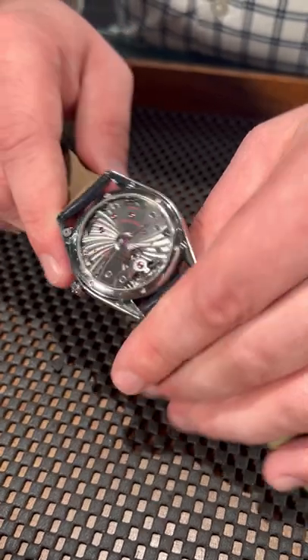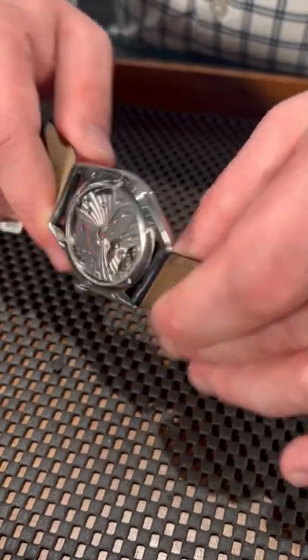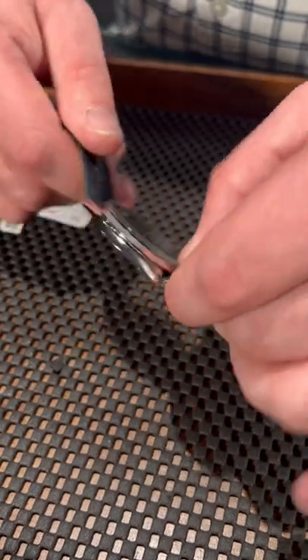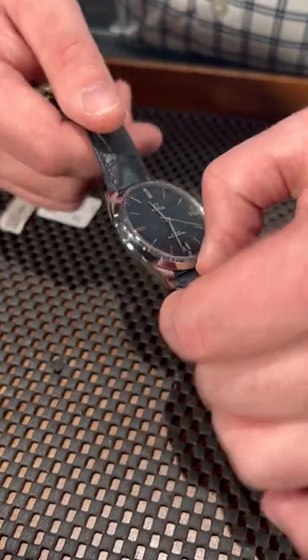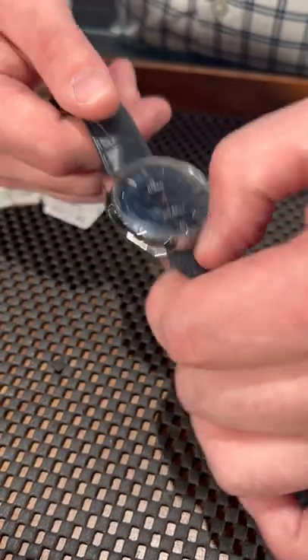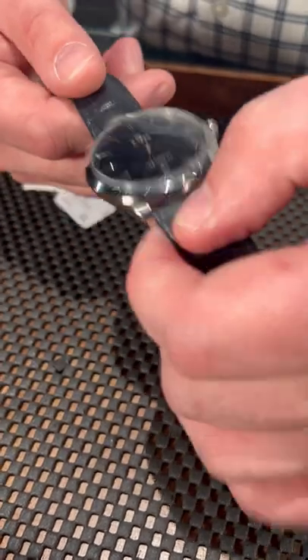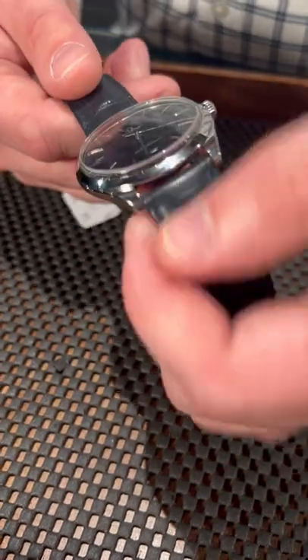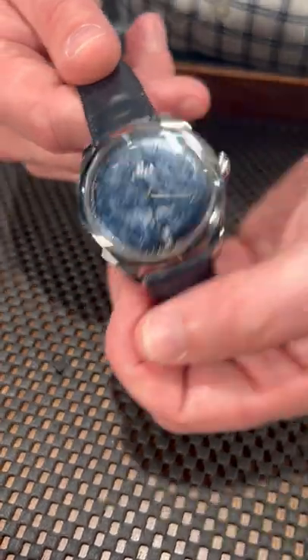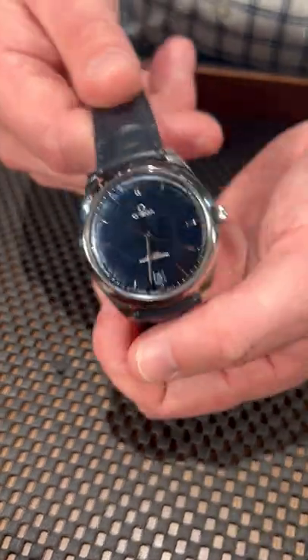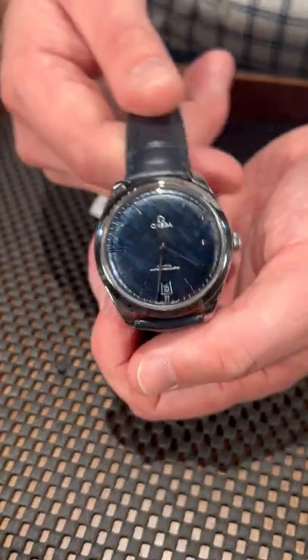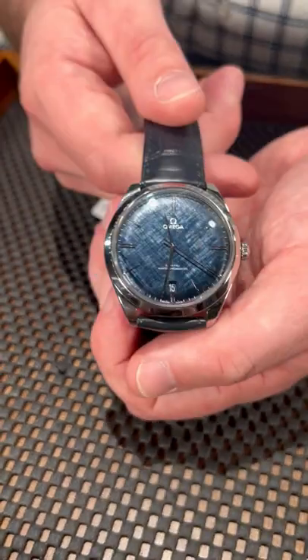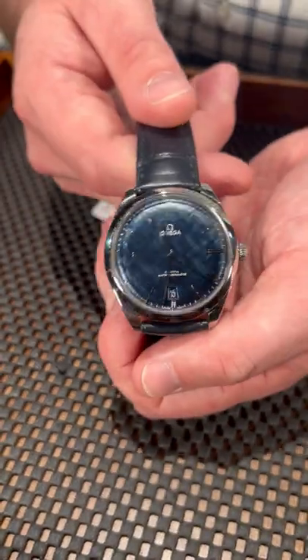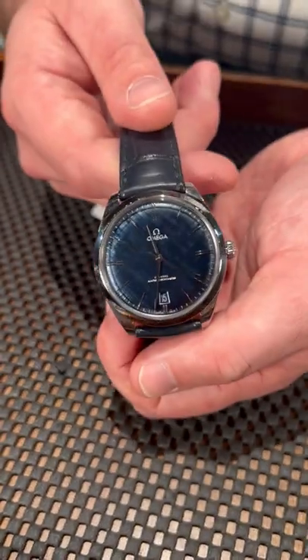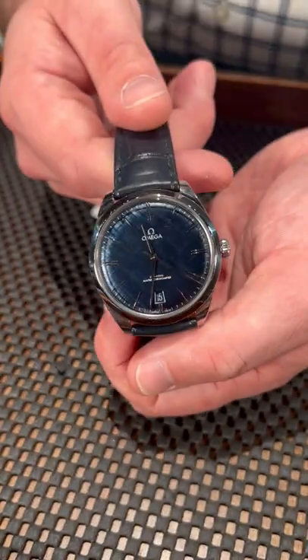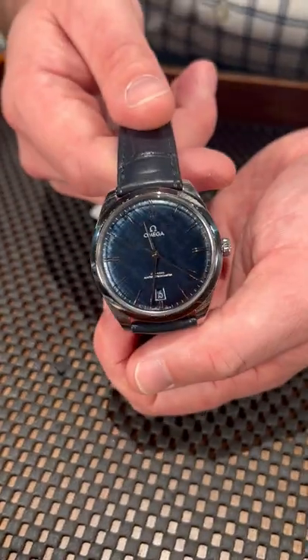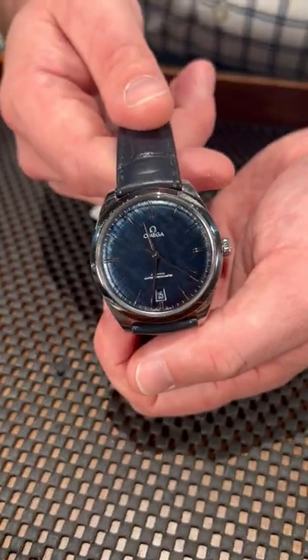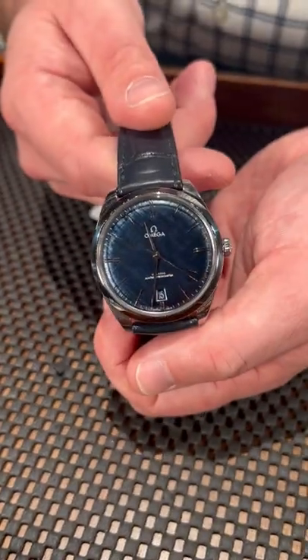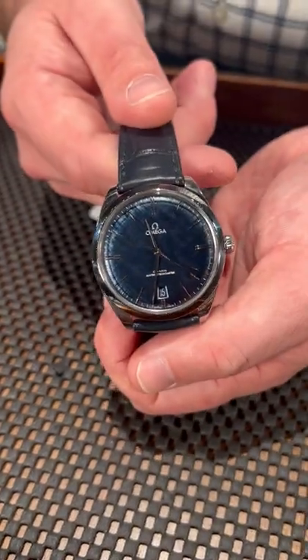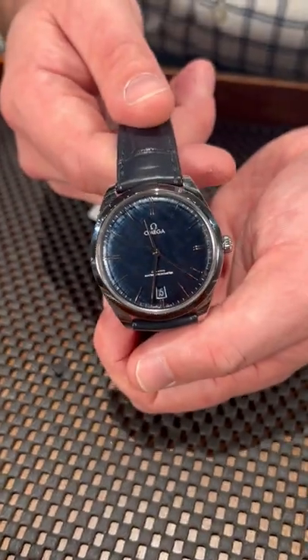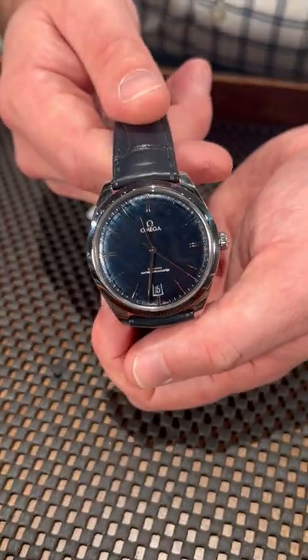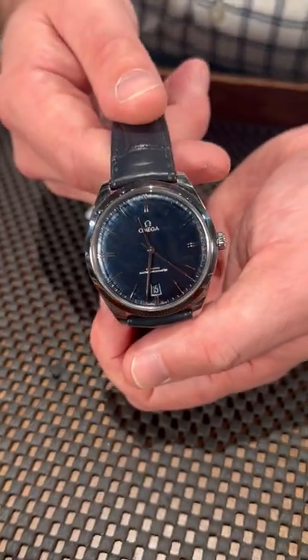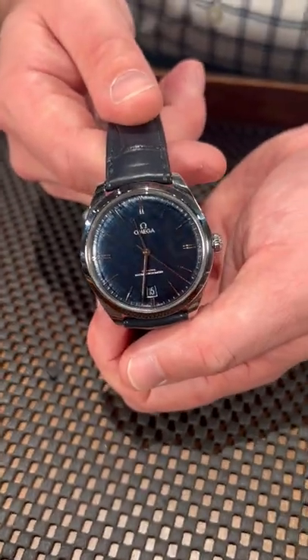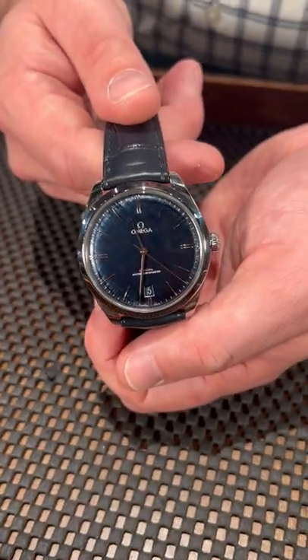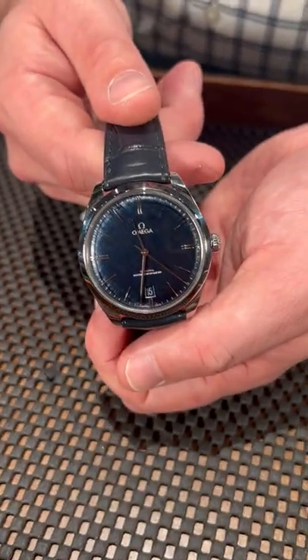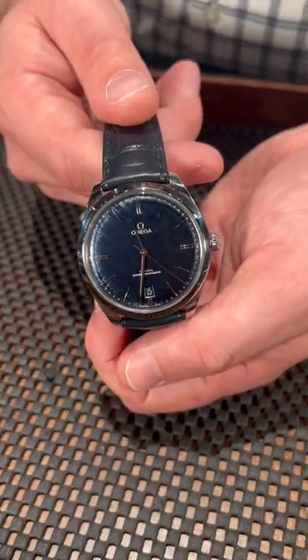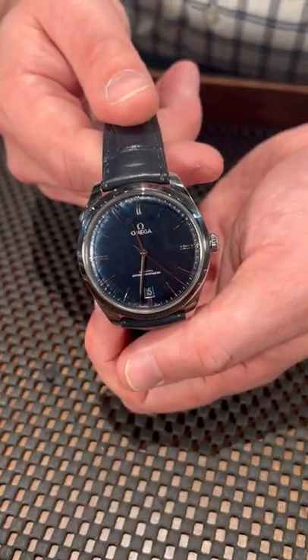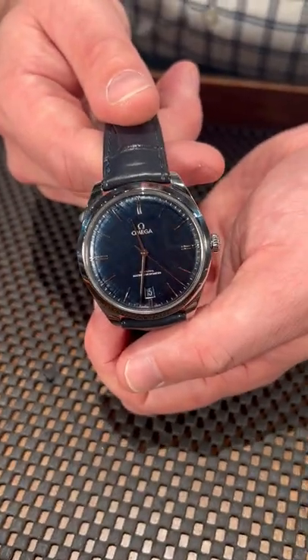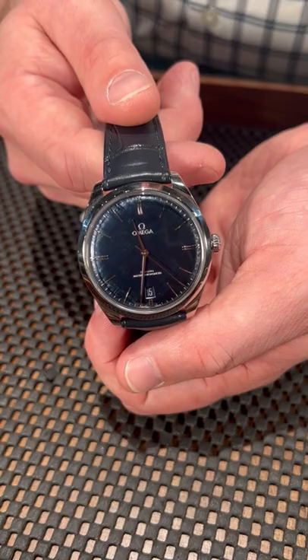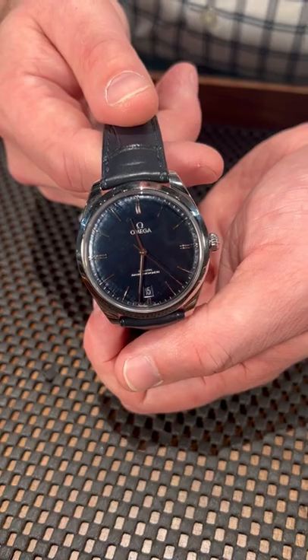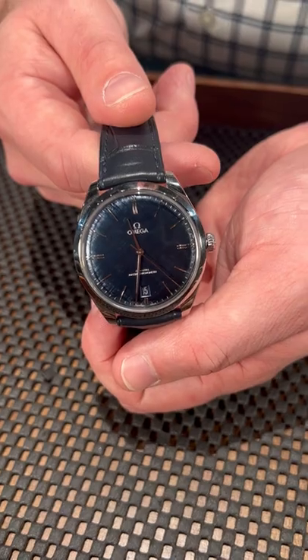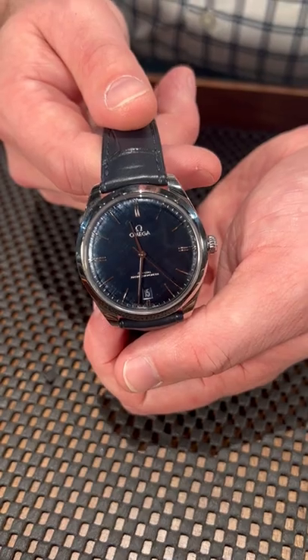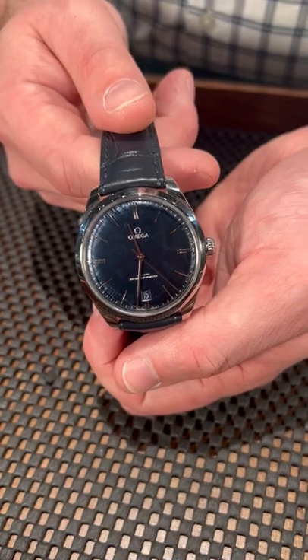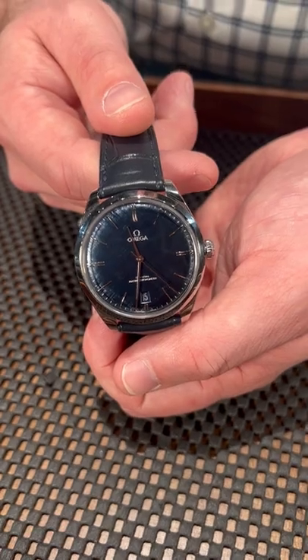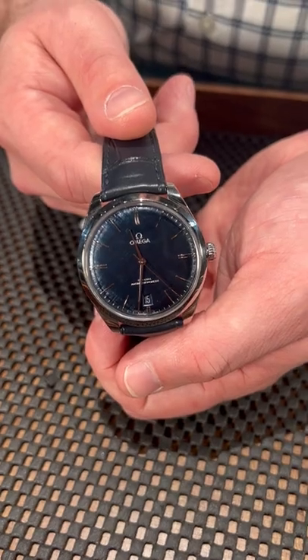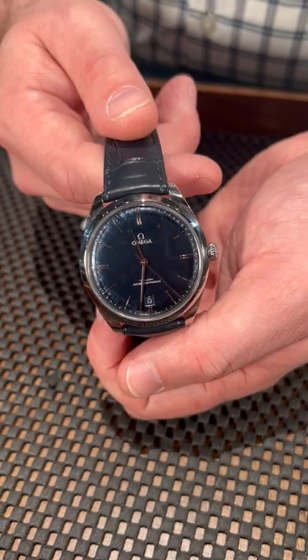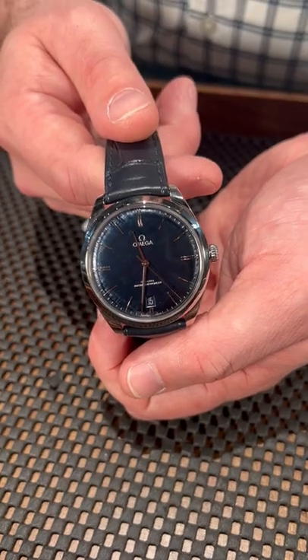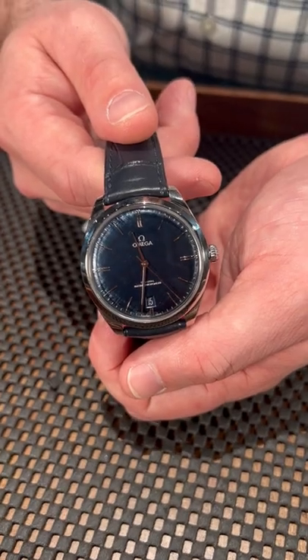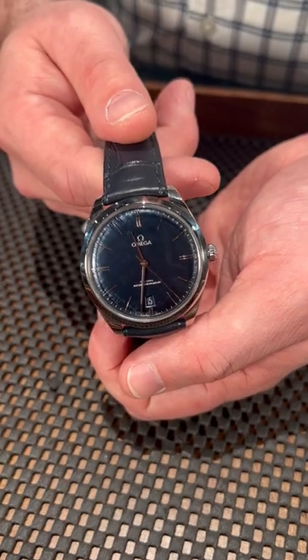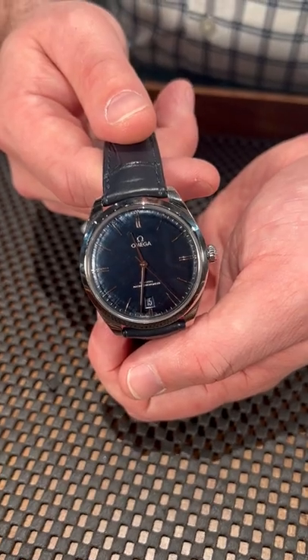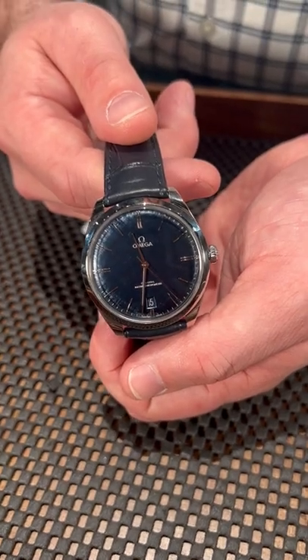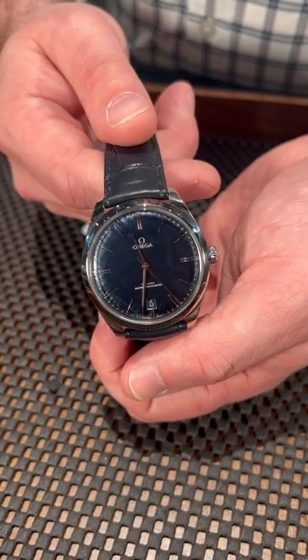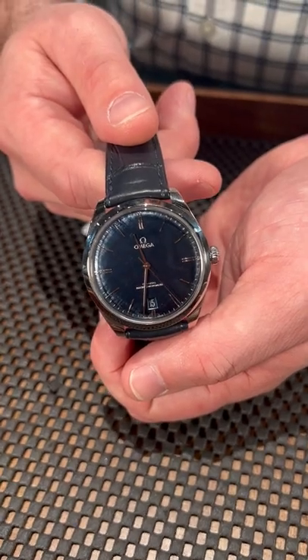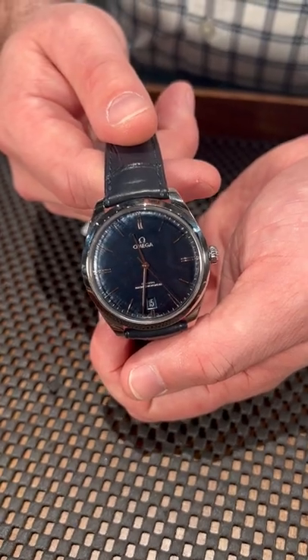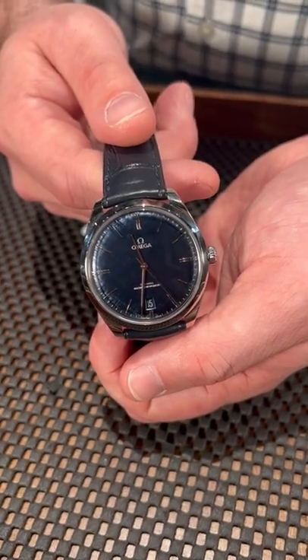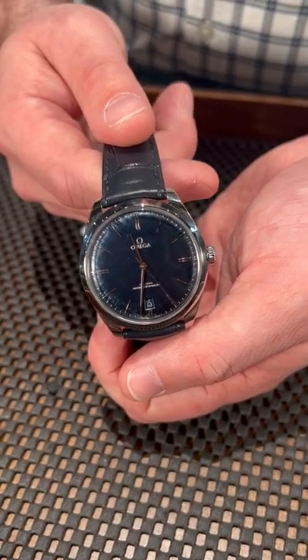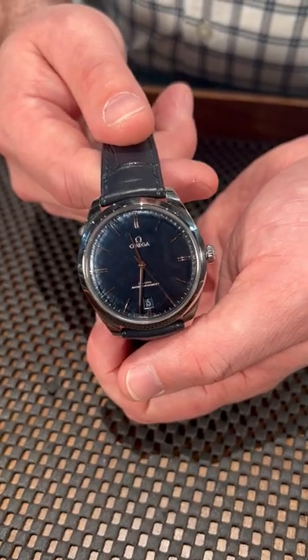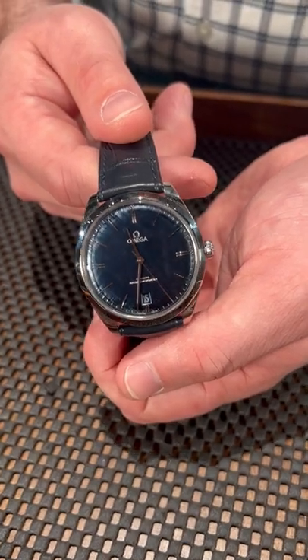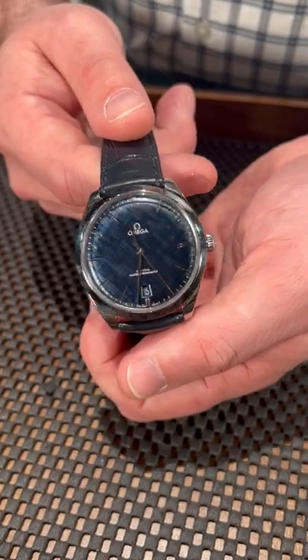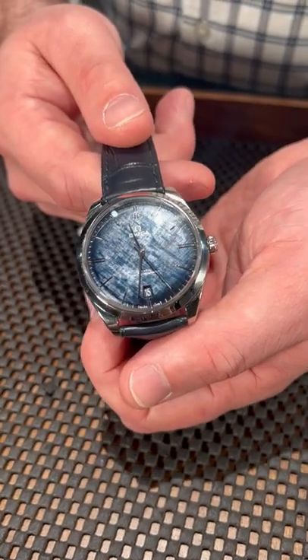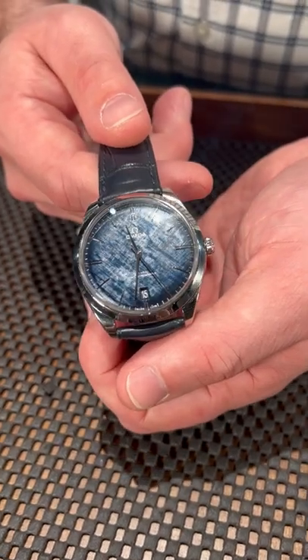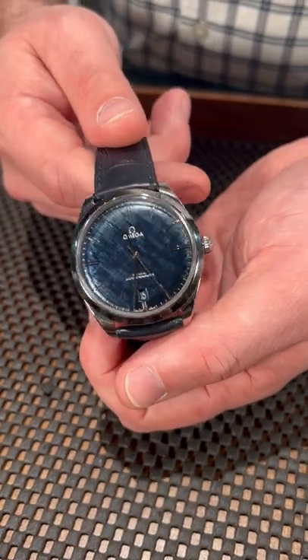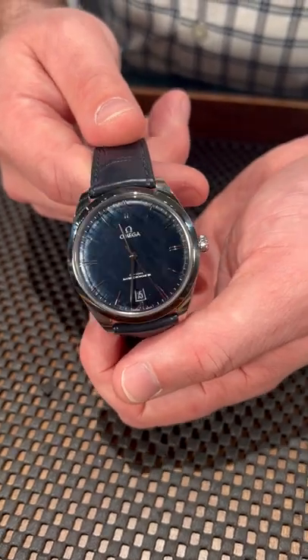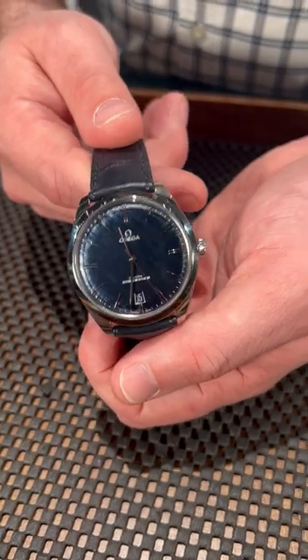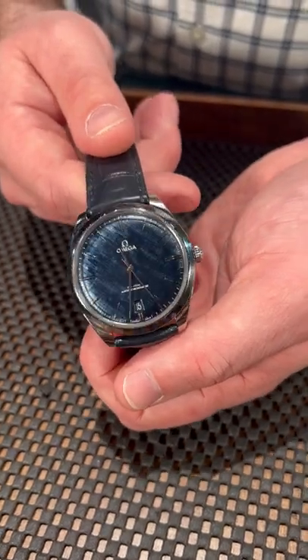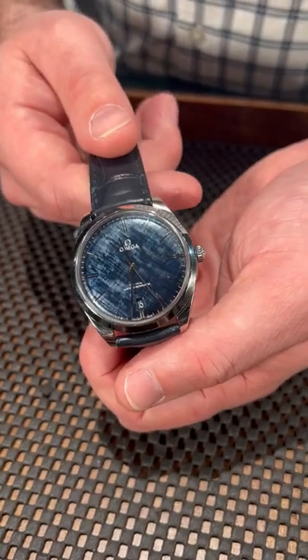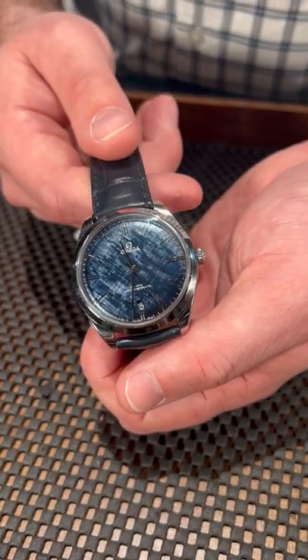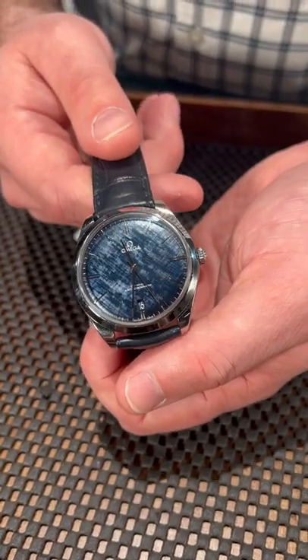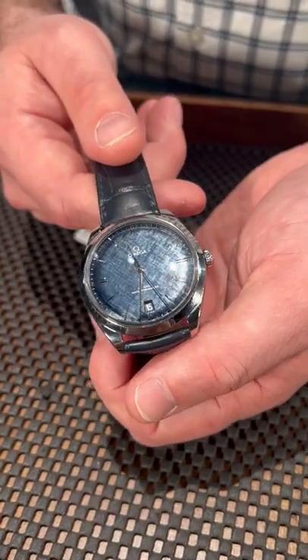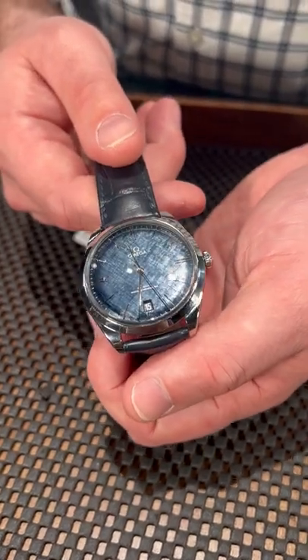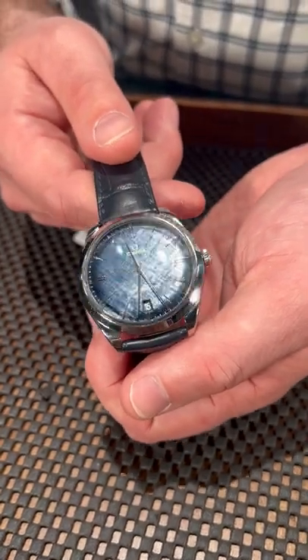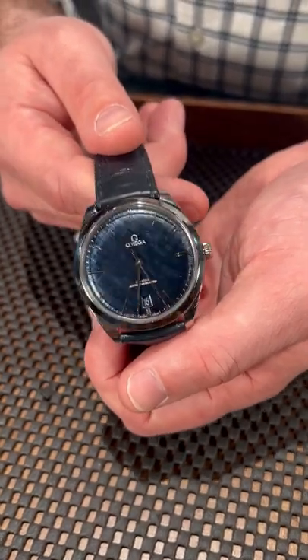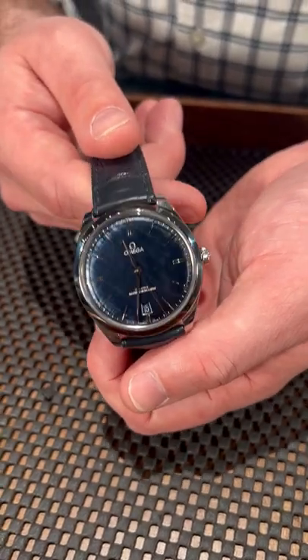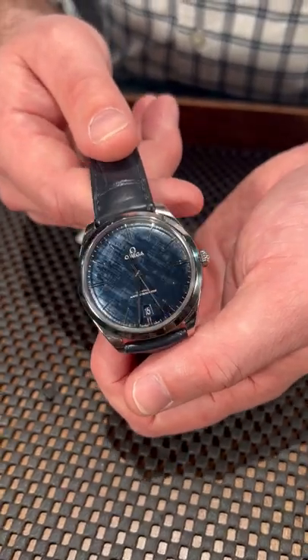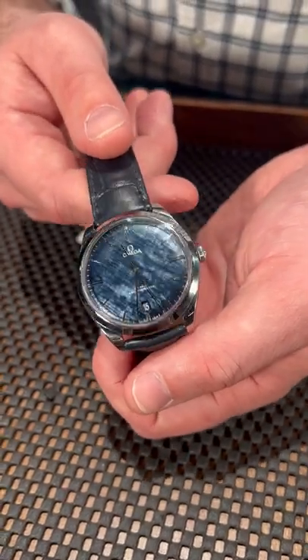Guess what? We've got this at SwissWatchExpo.com. Like, subscribe — do what you need to do to get this on your wrist.